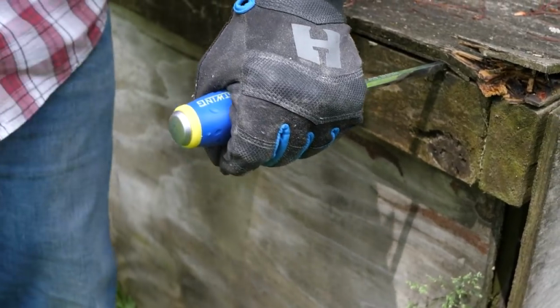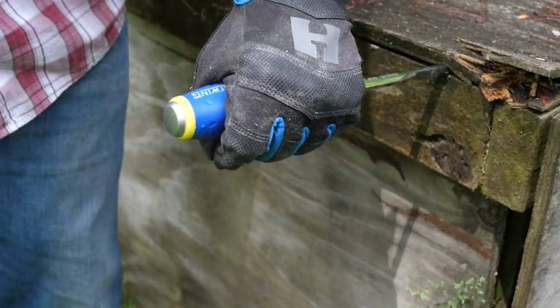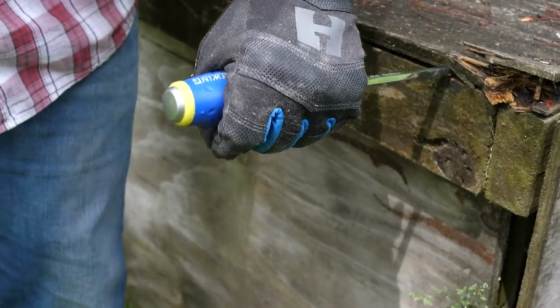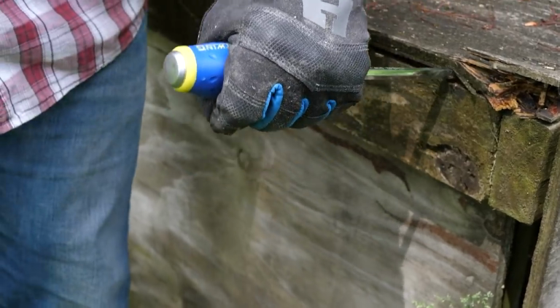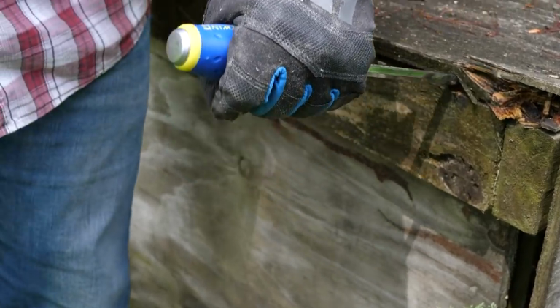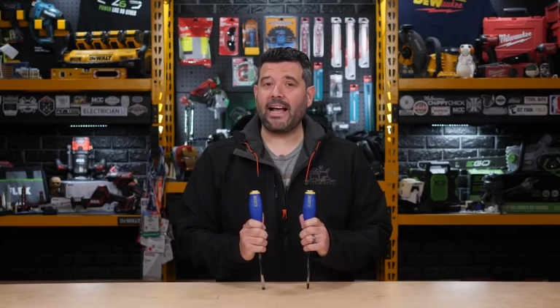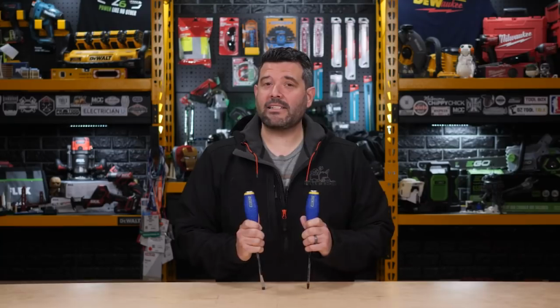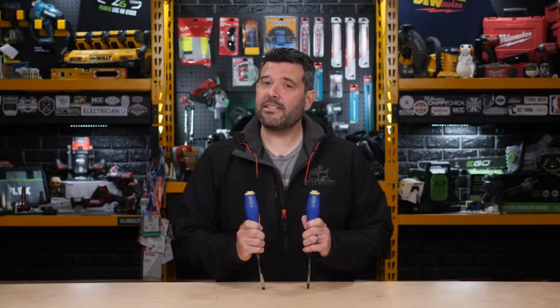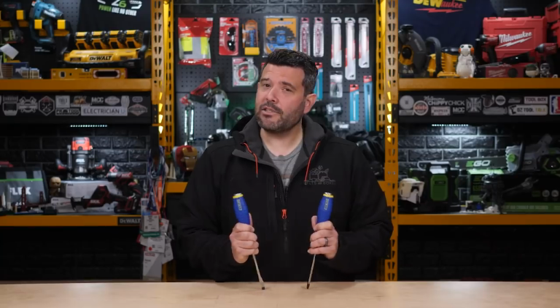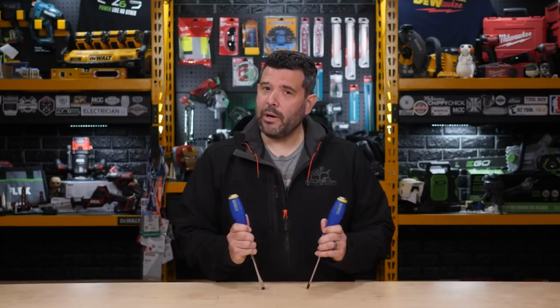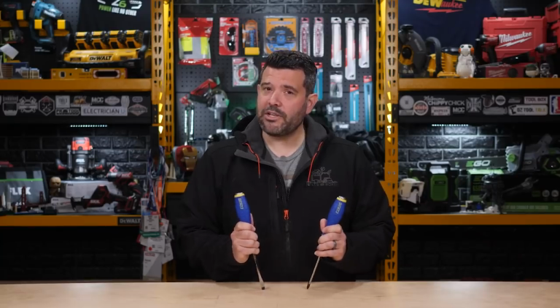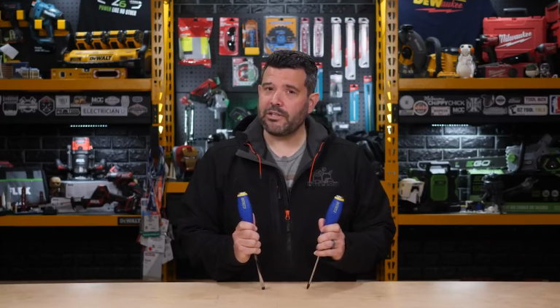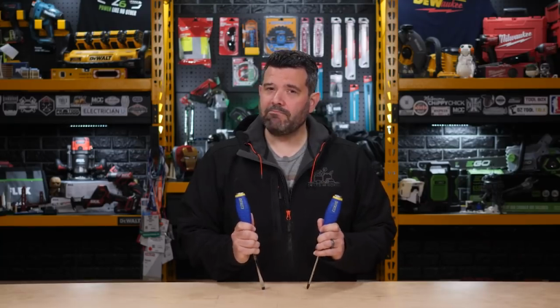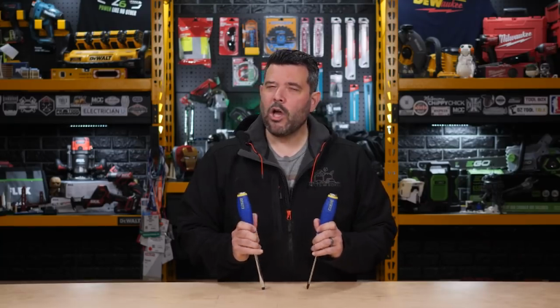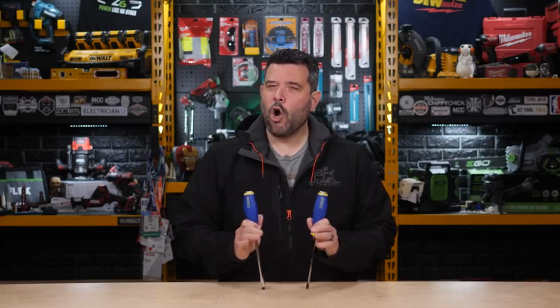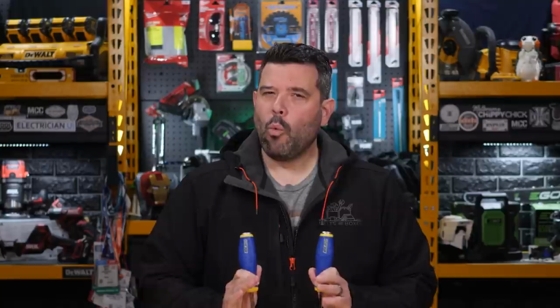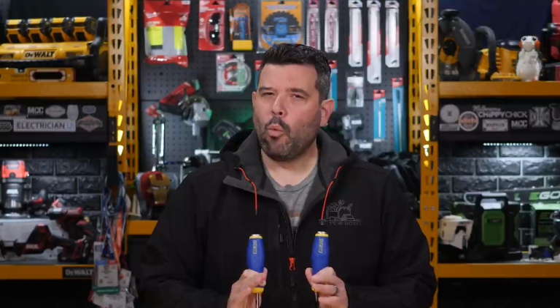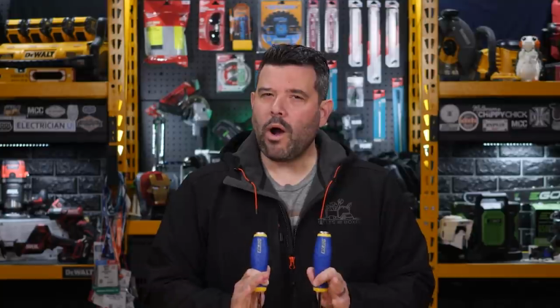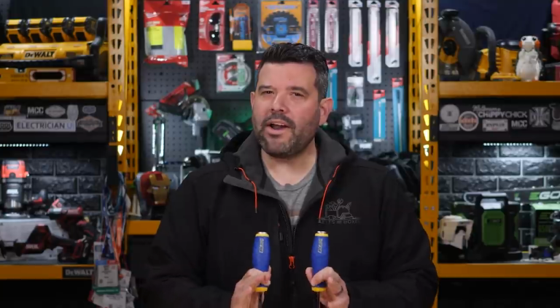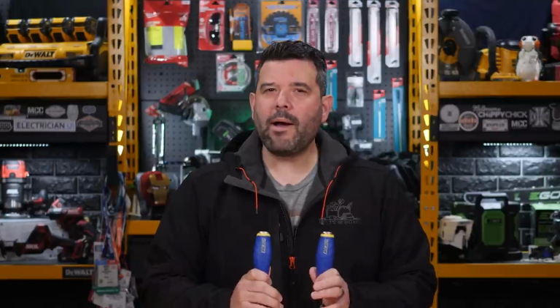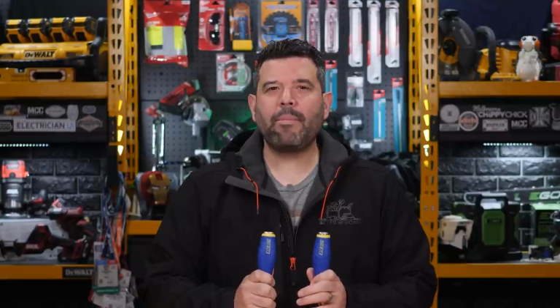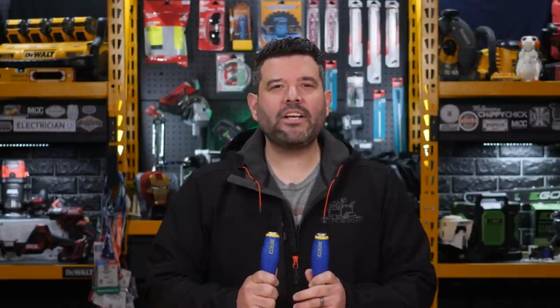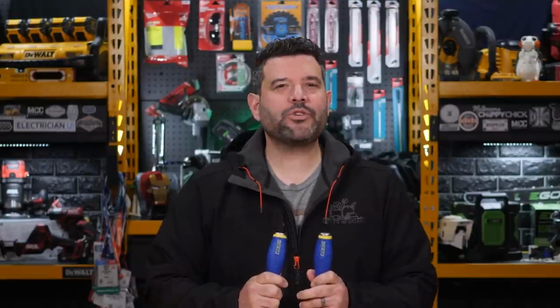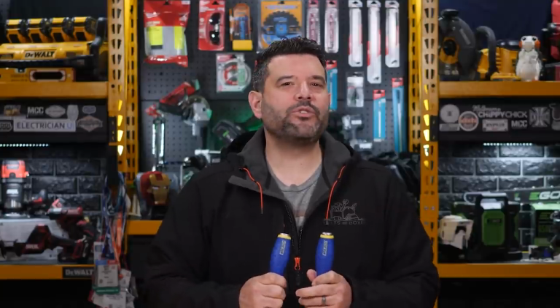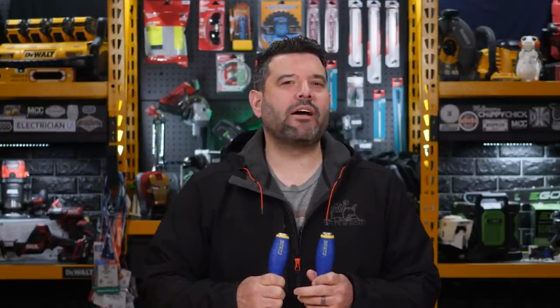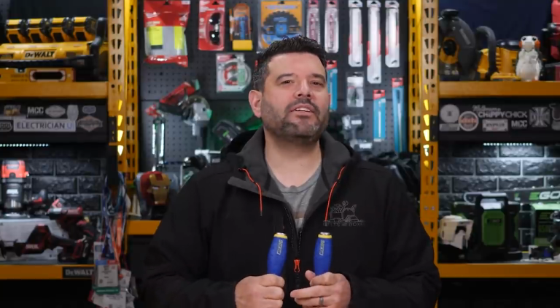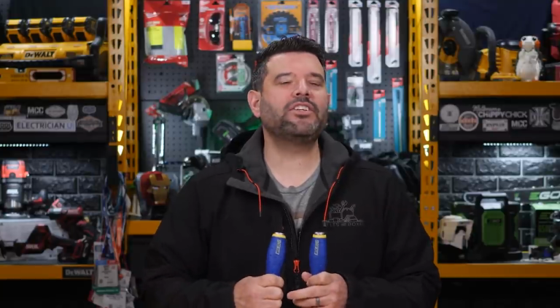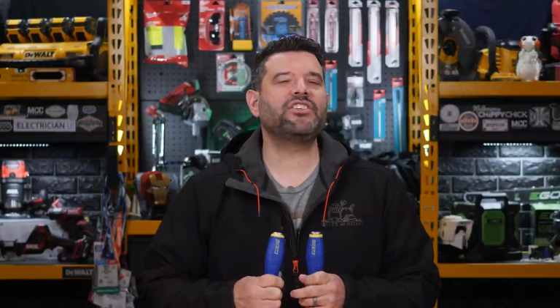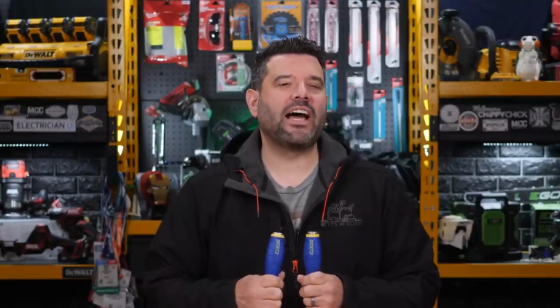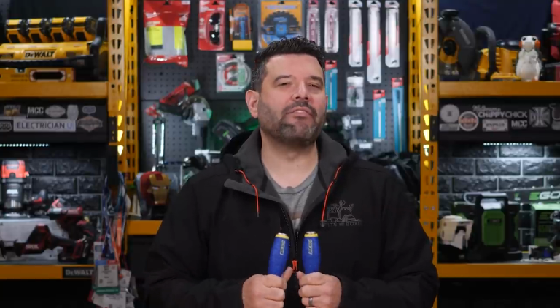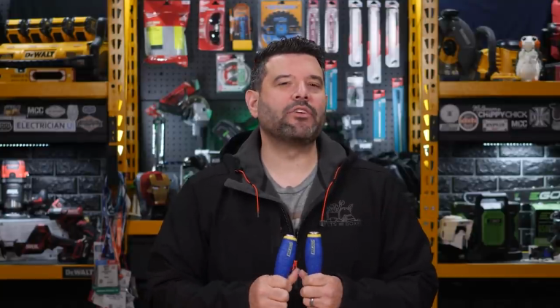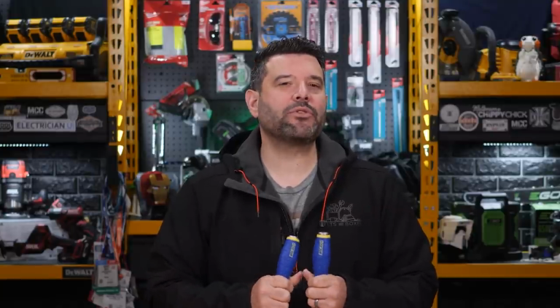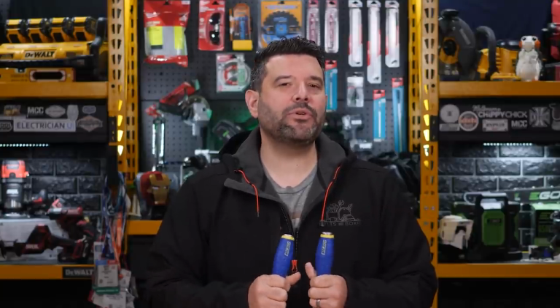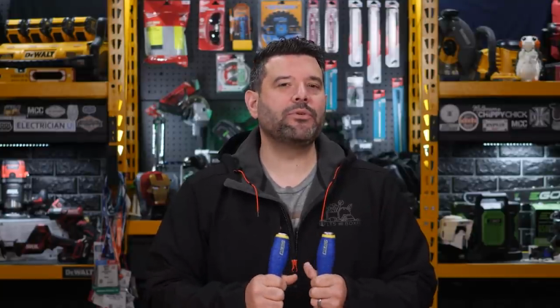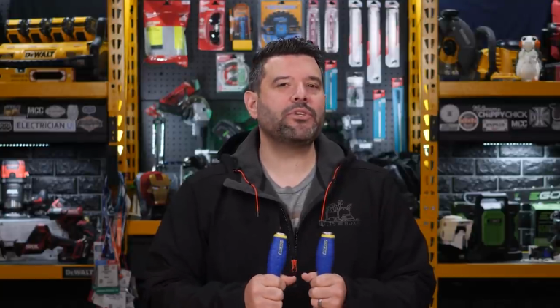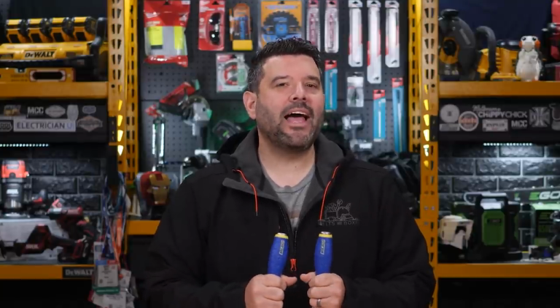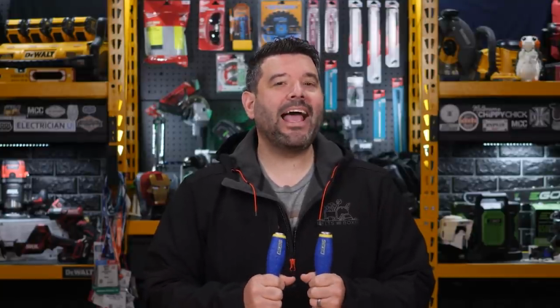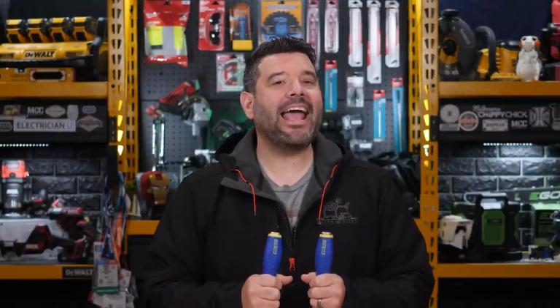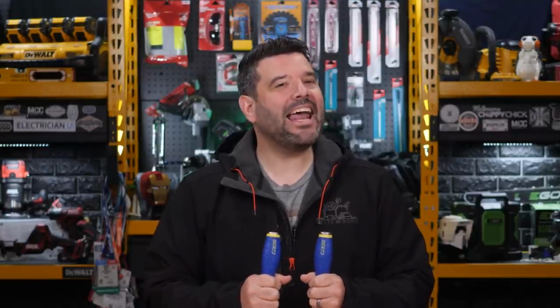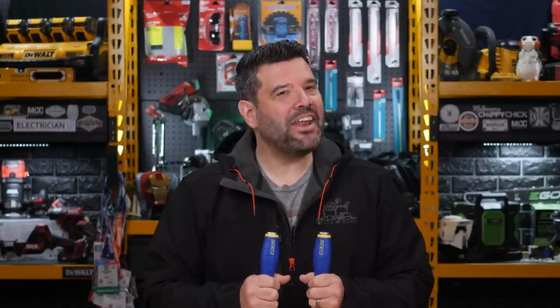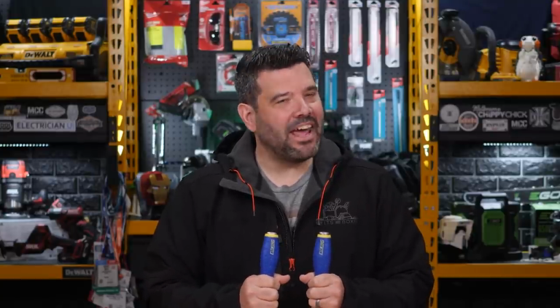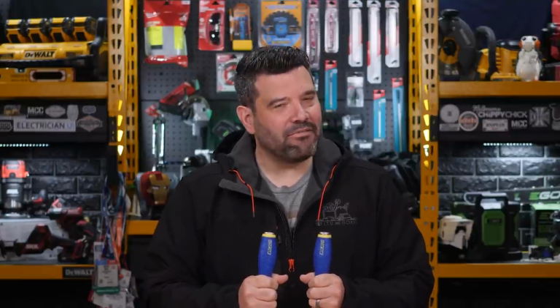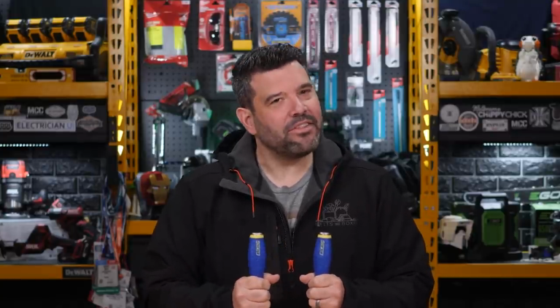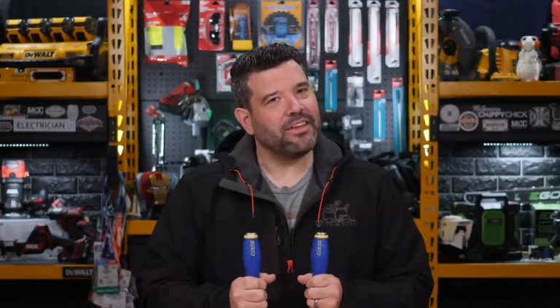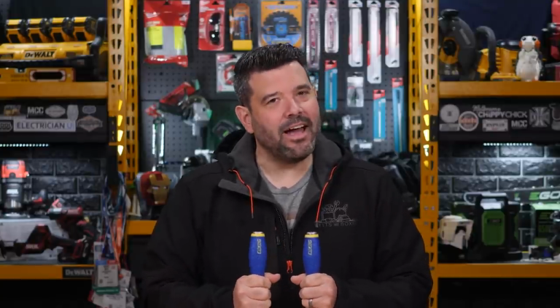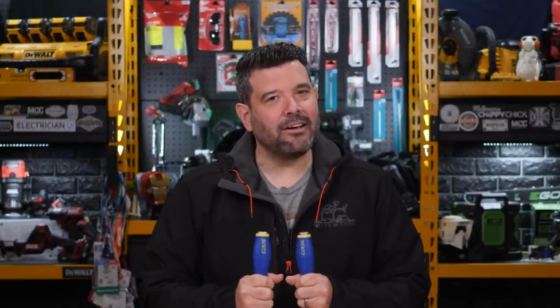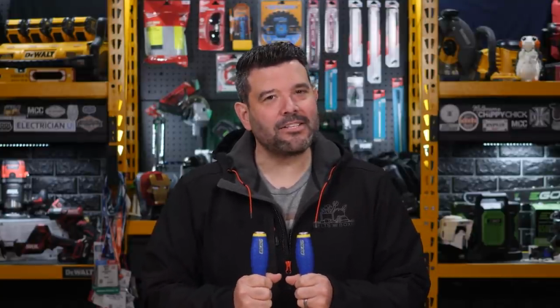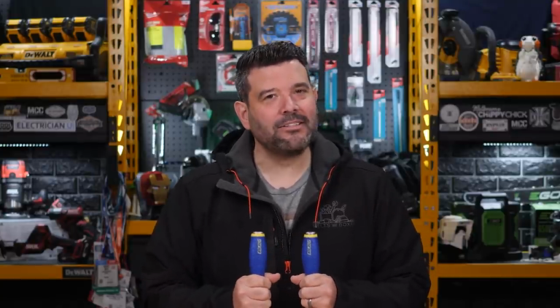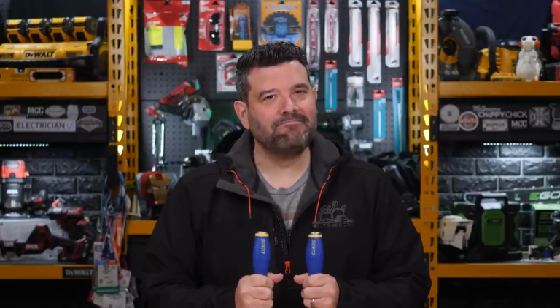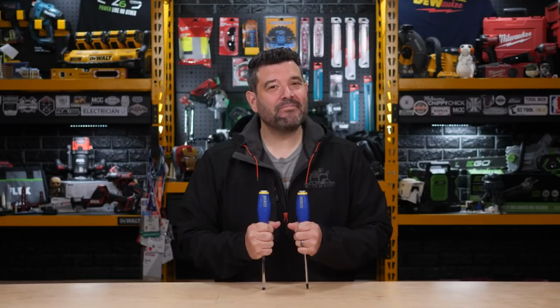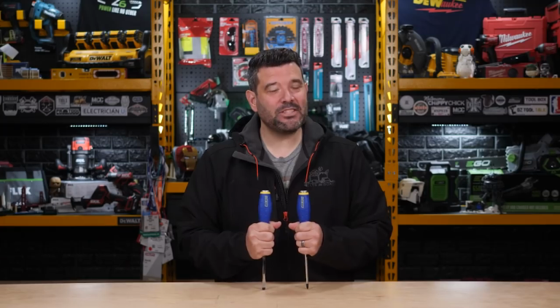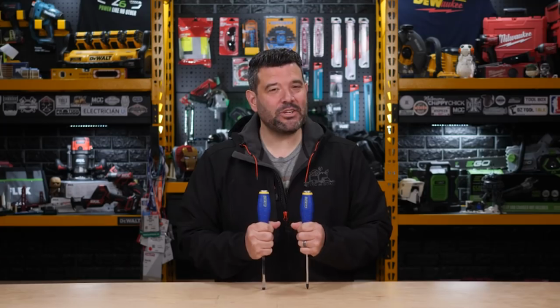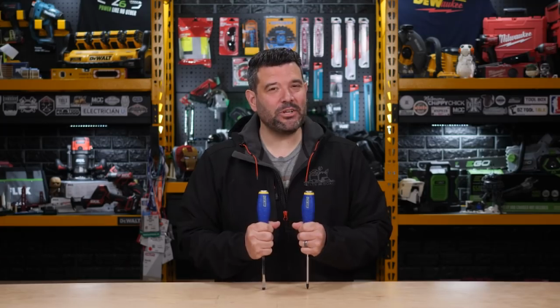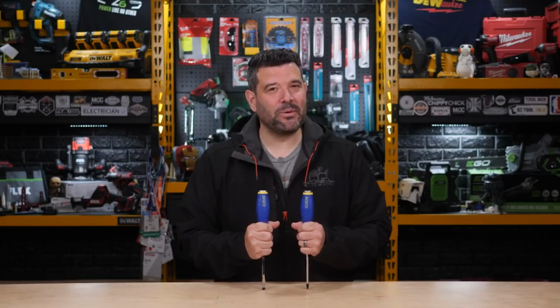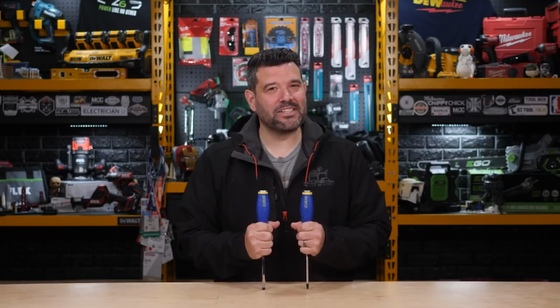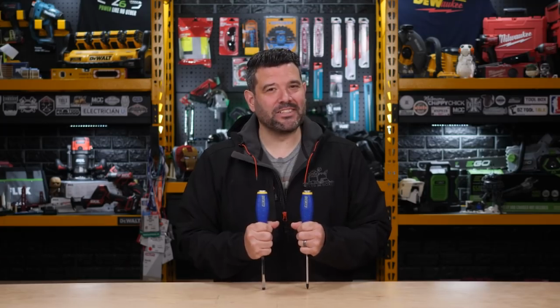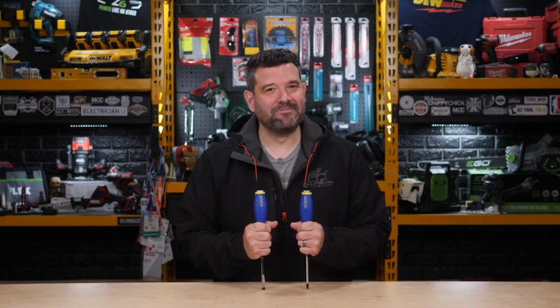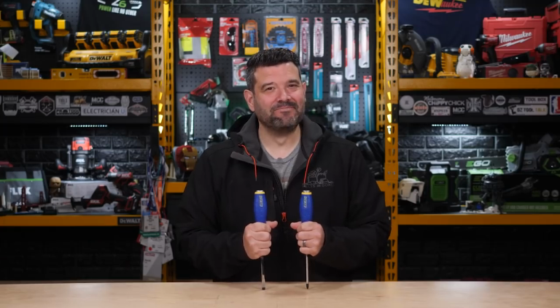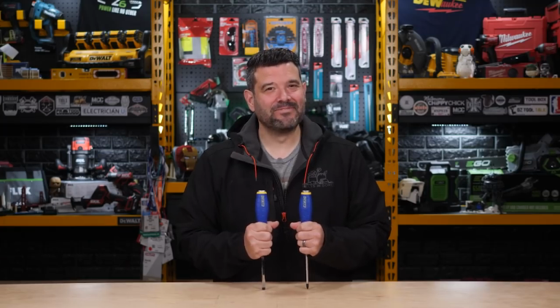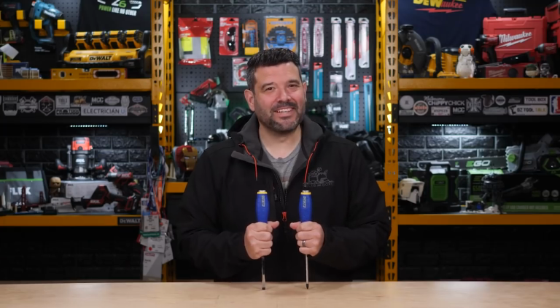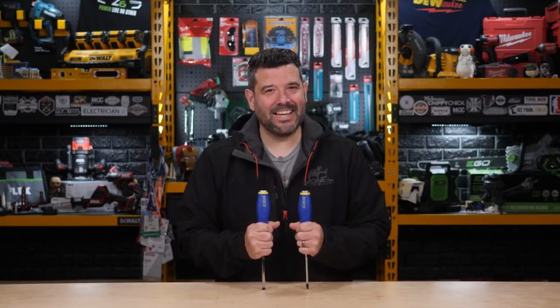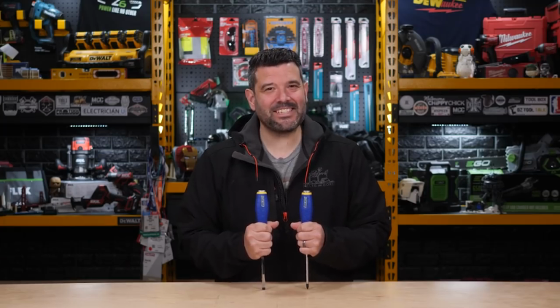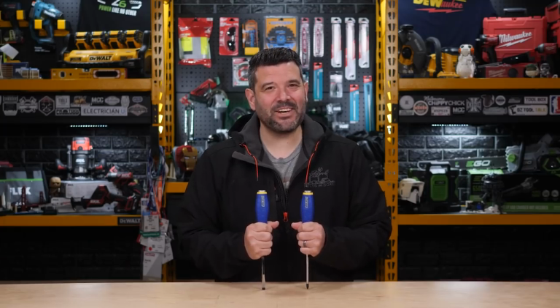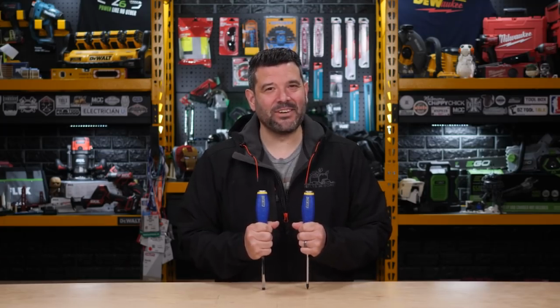S-Wing asked us this question: why not buy screwdrivers designed for screws and everything else? That's a good question. Let's go.